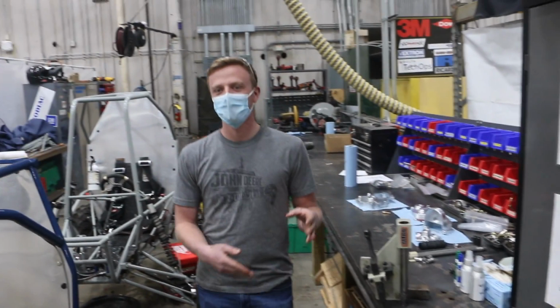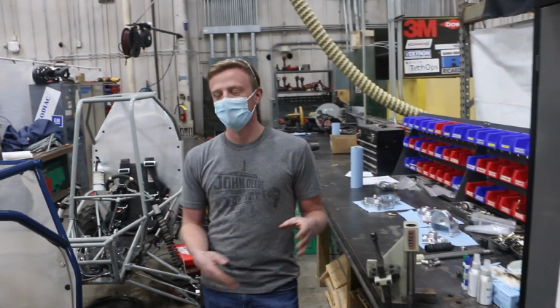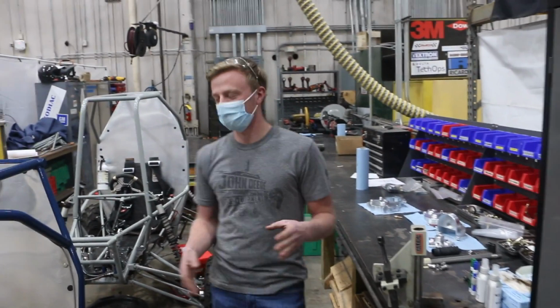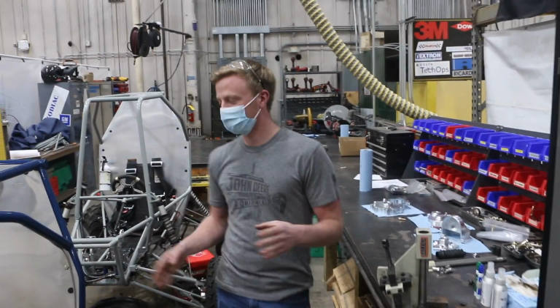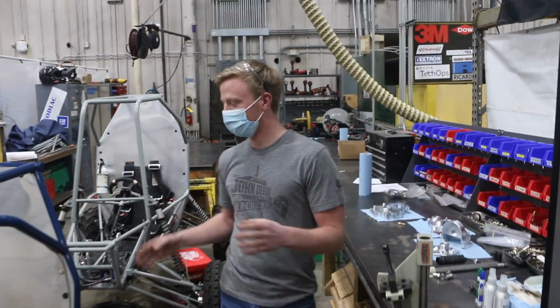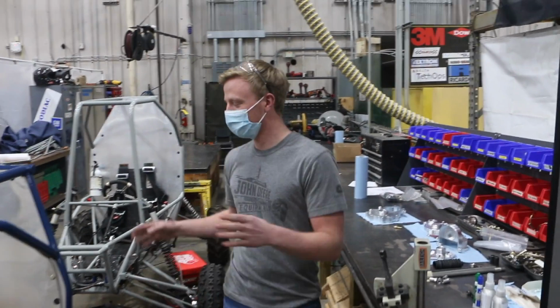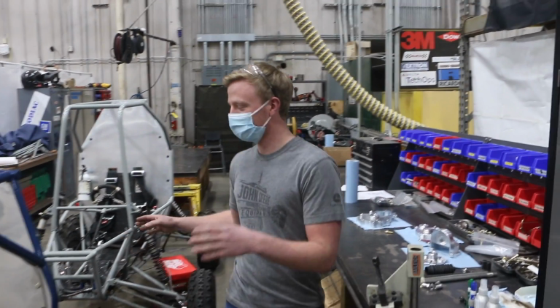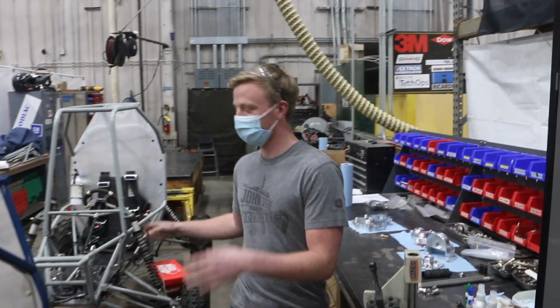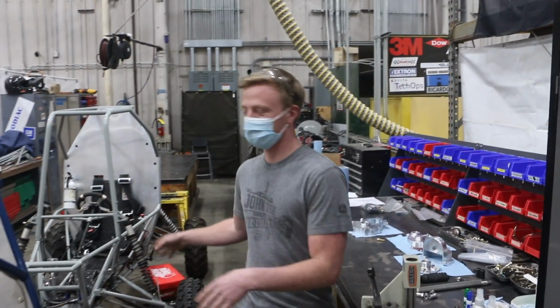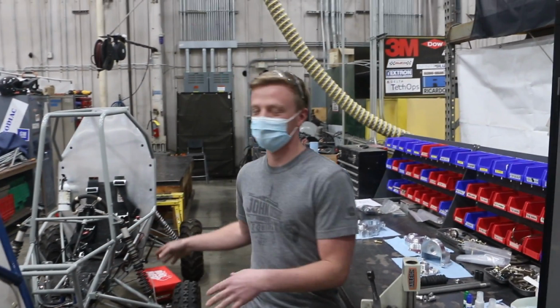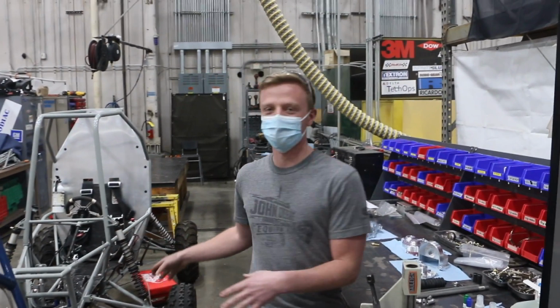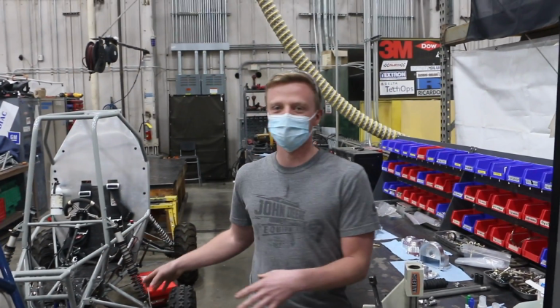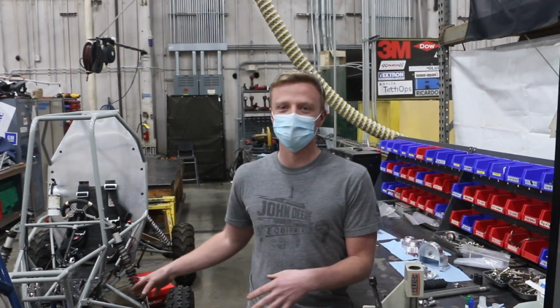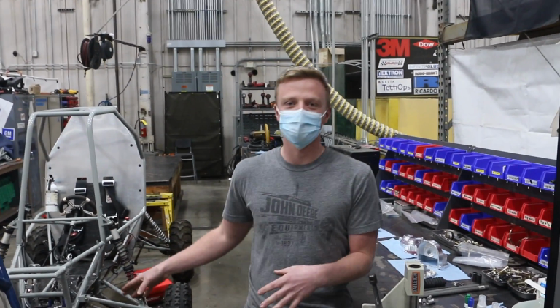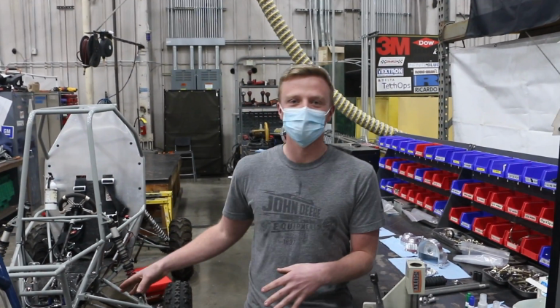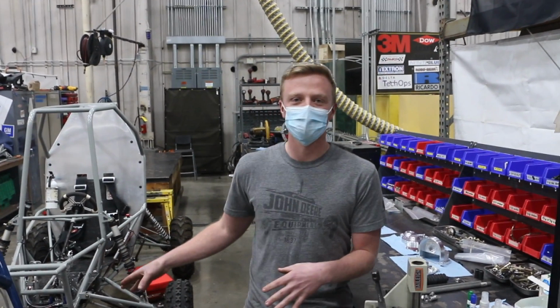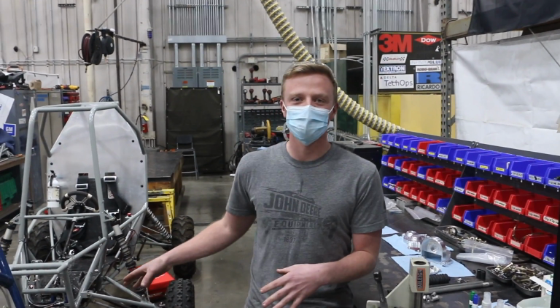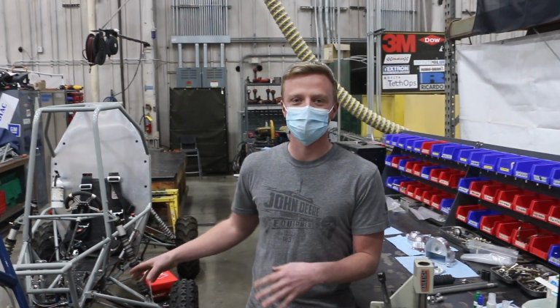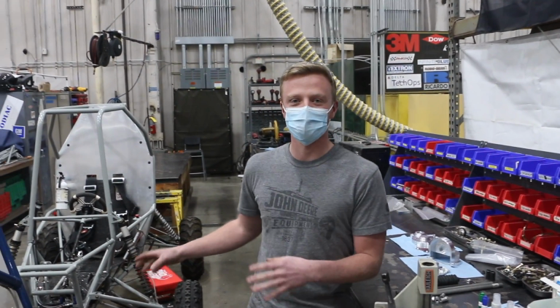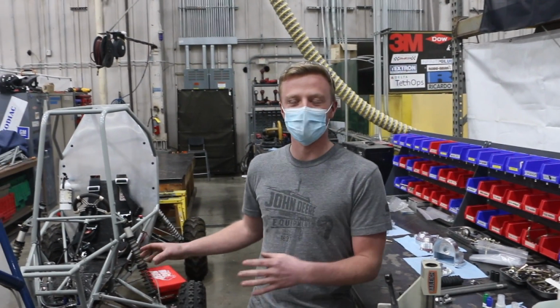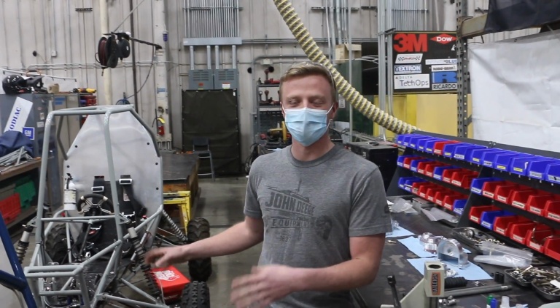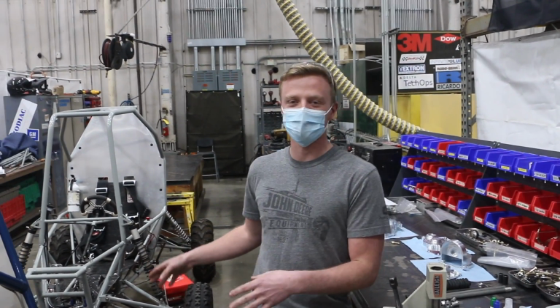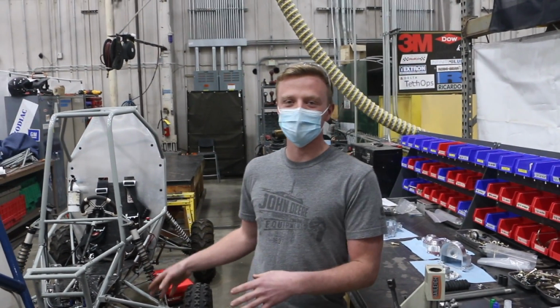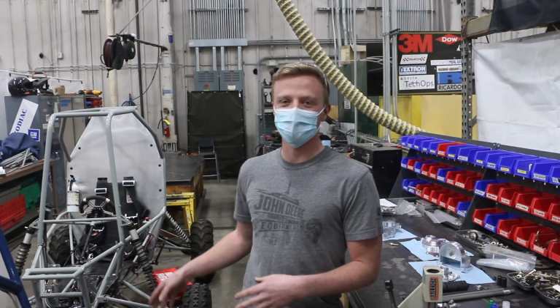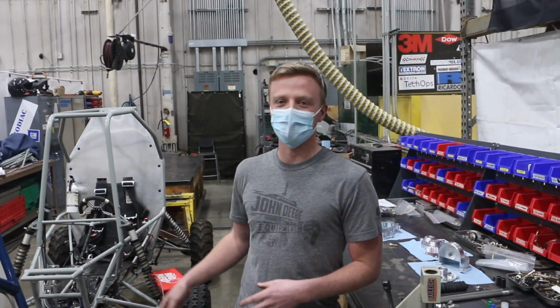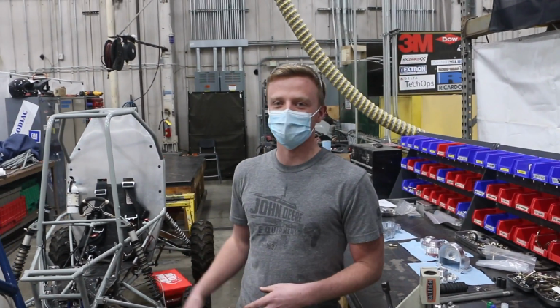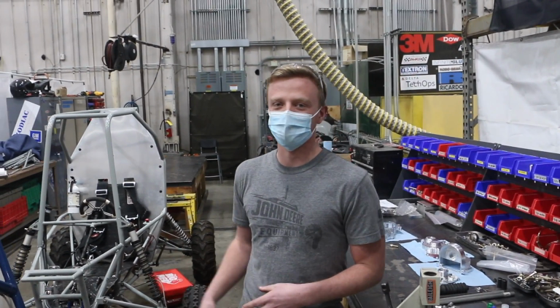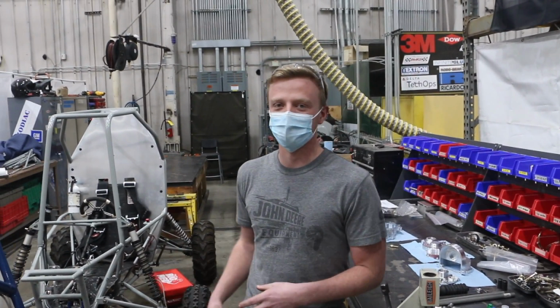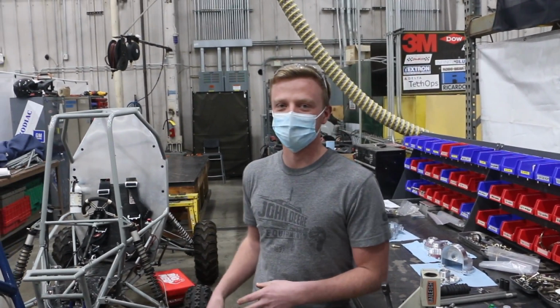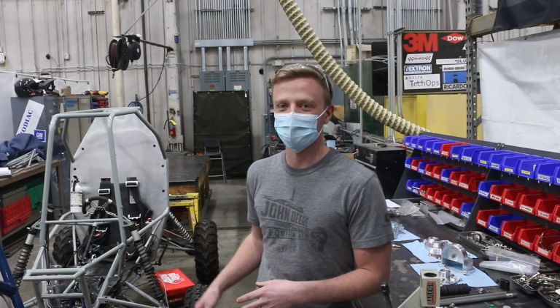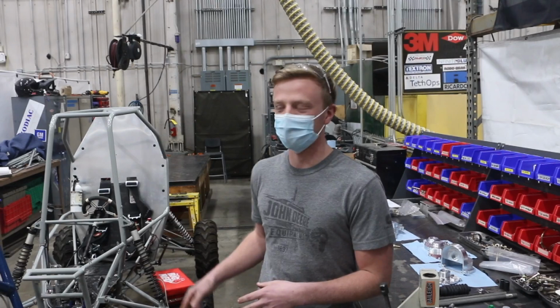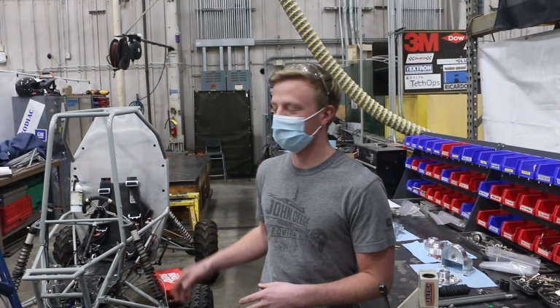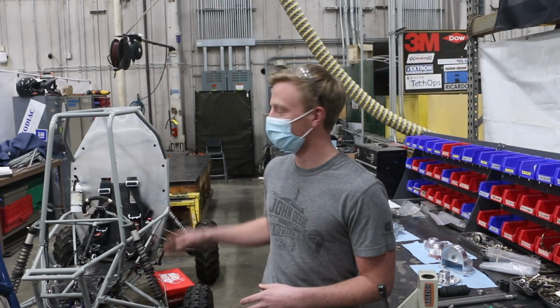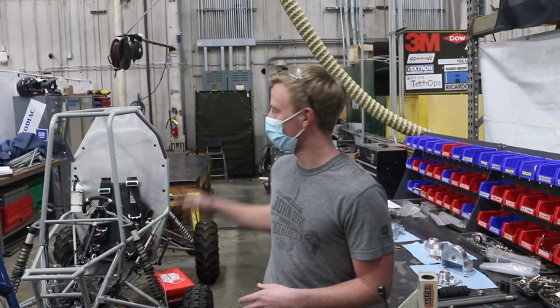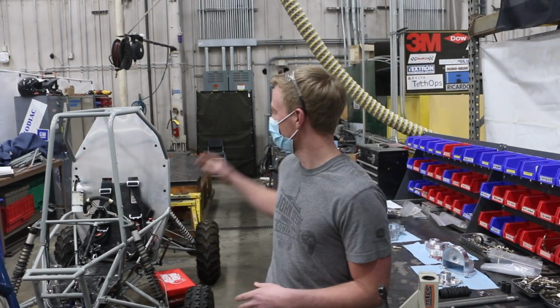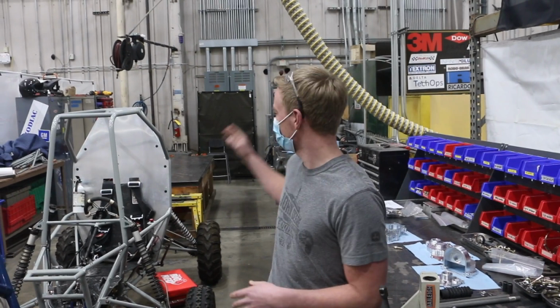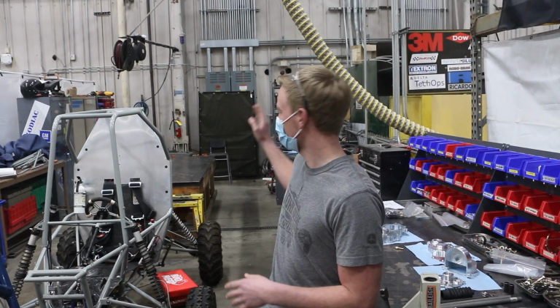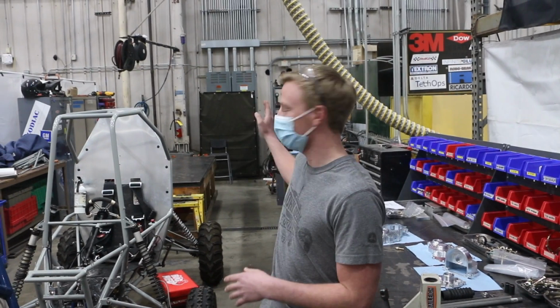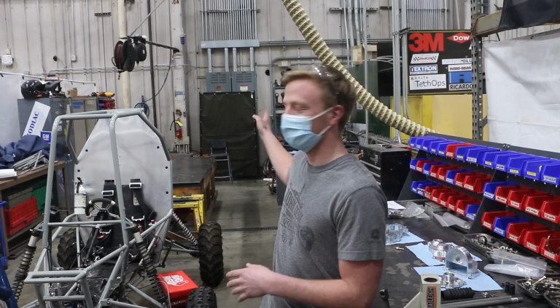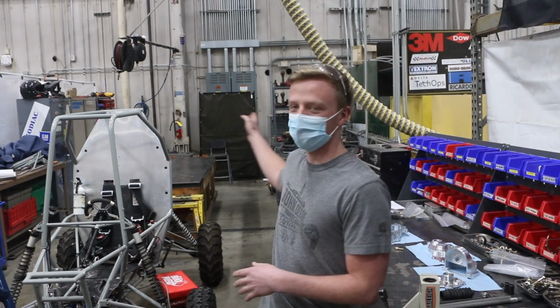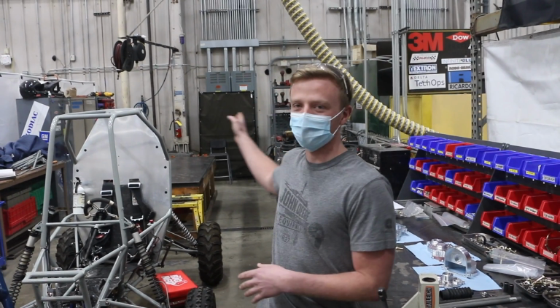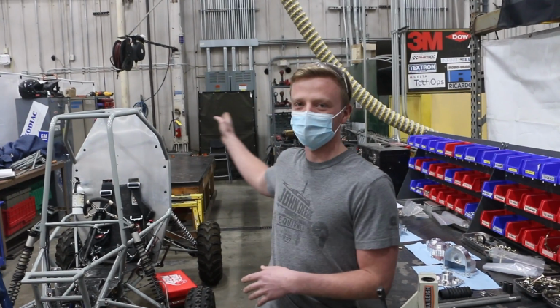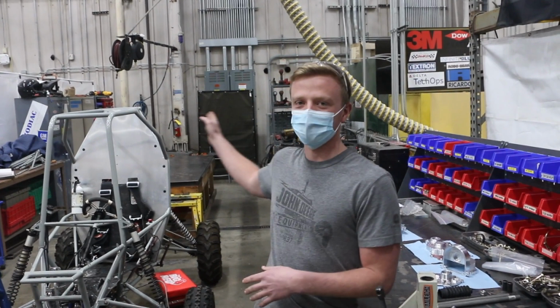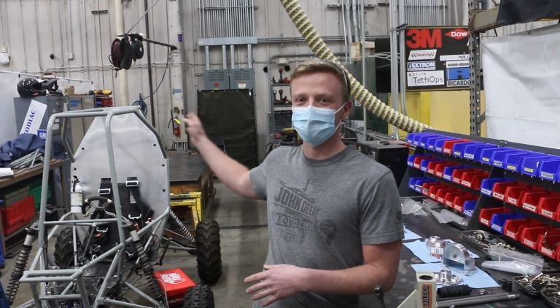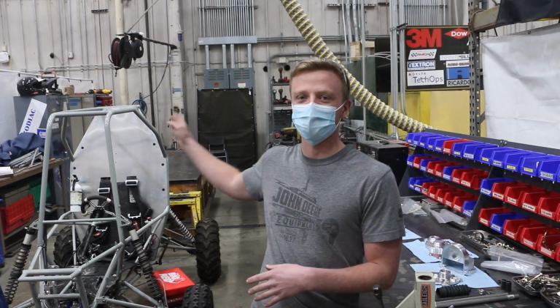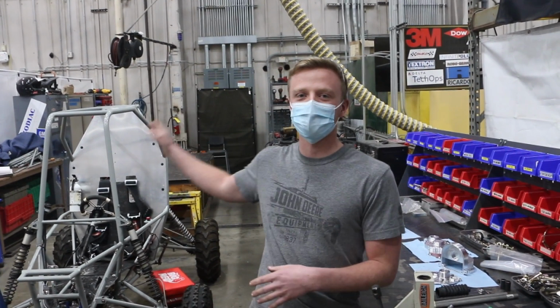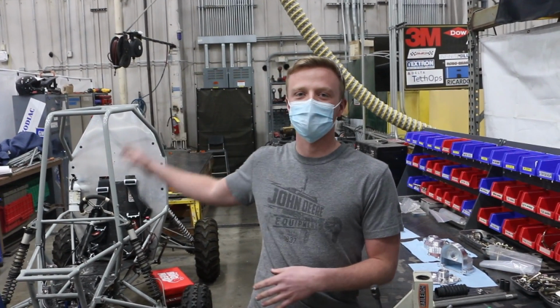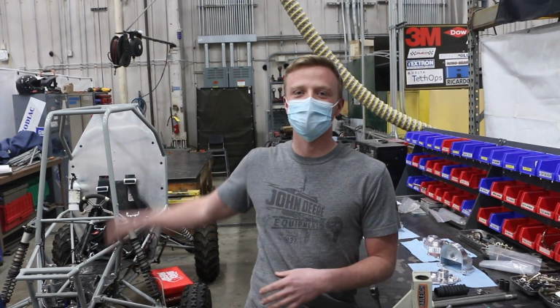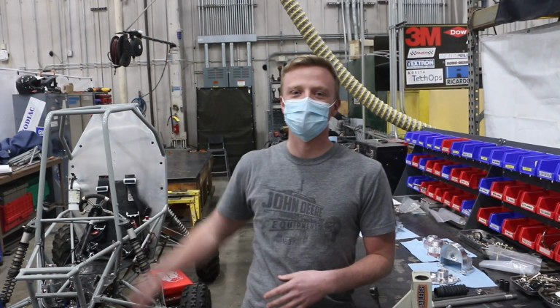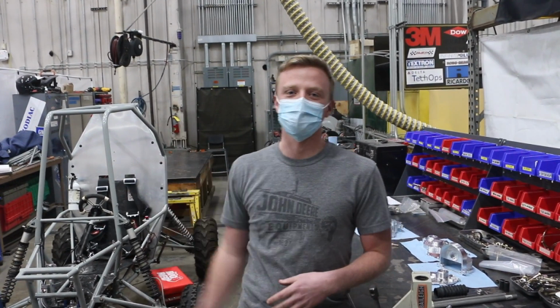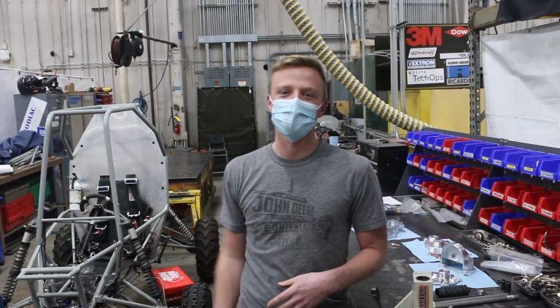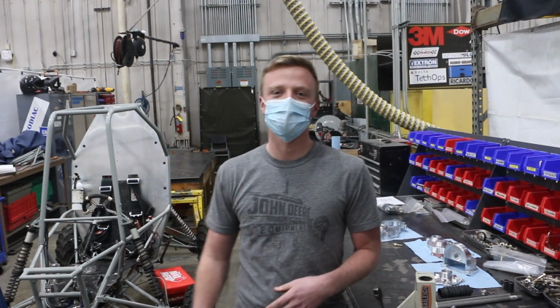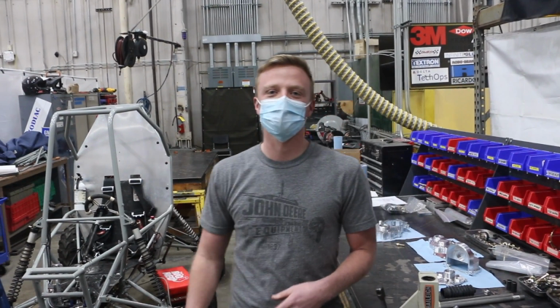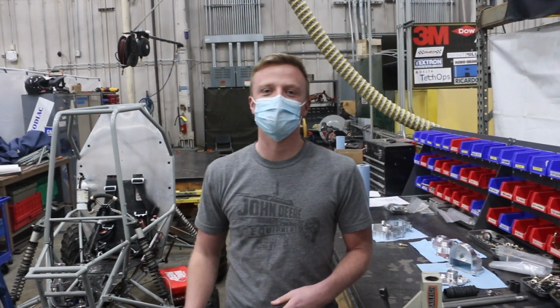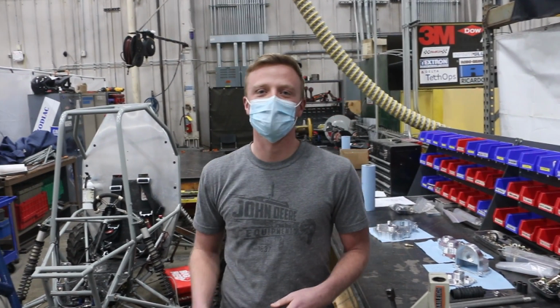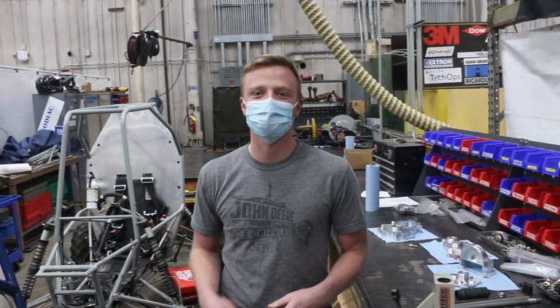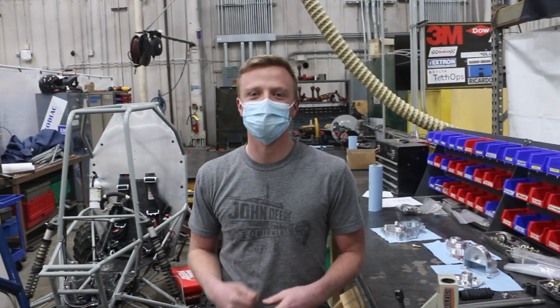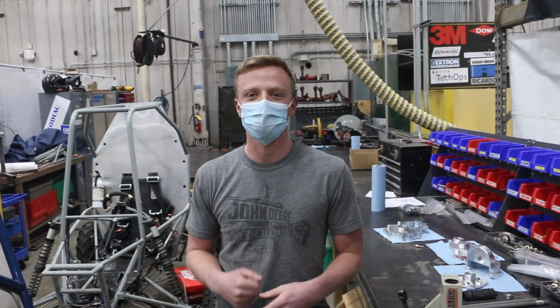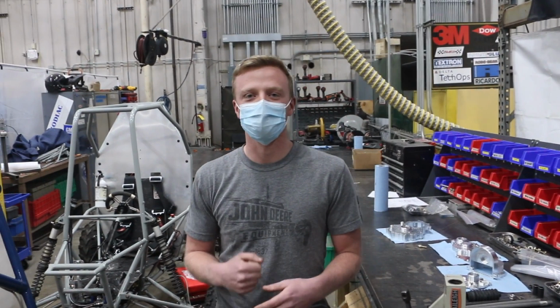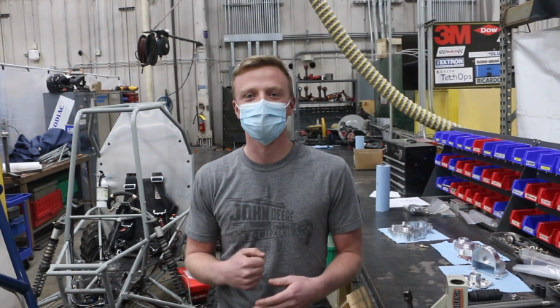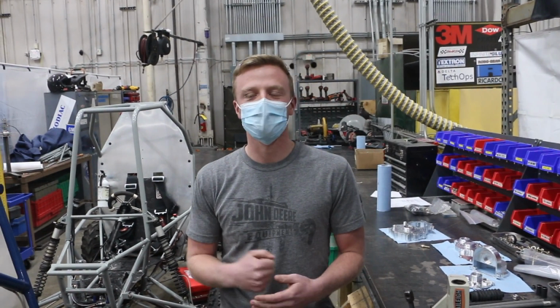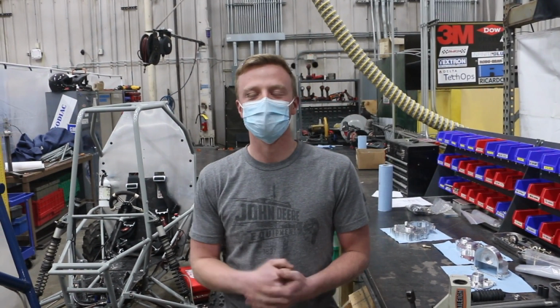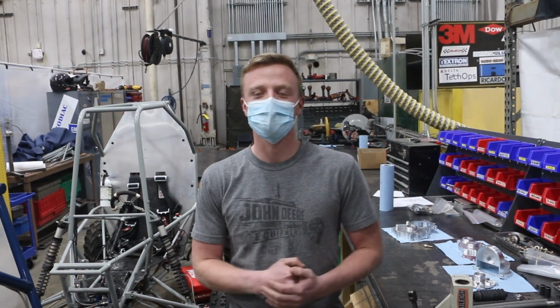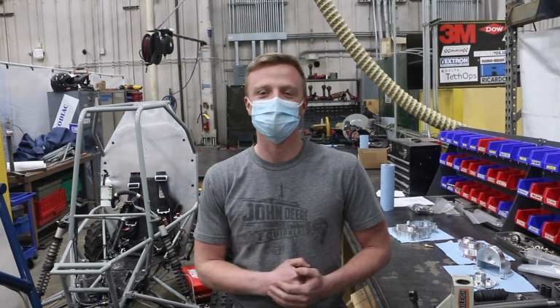Our vehicles are centrally located and provide easy access, and all of our welding equipment is located at the rear of the shop for our fabrication.